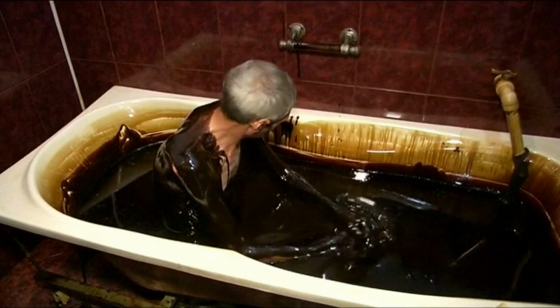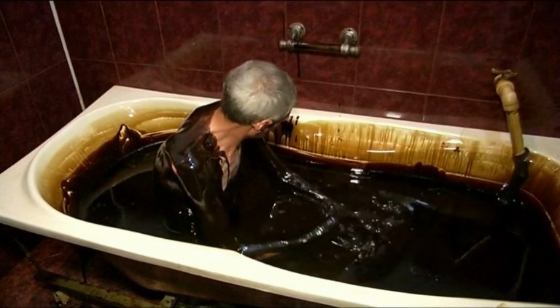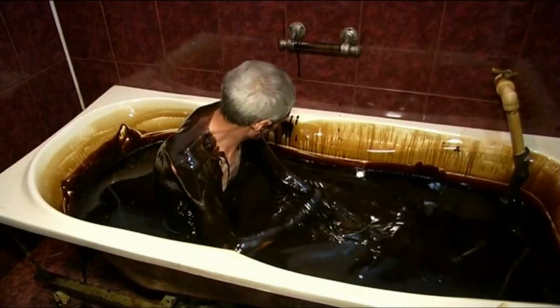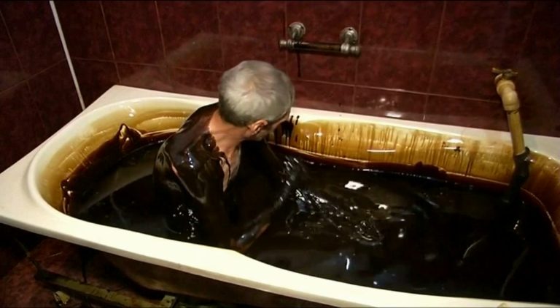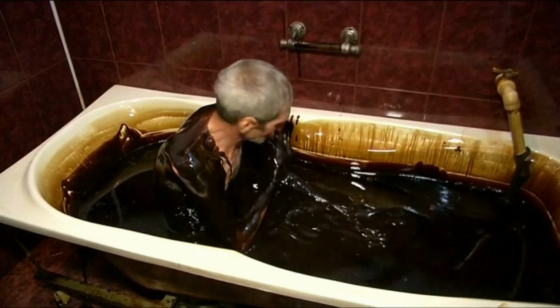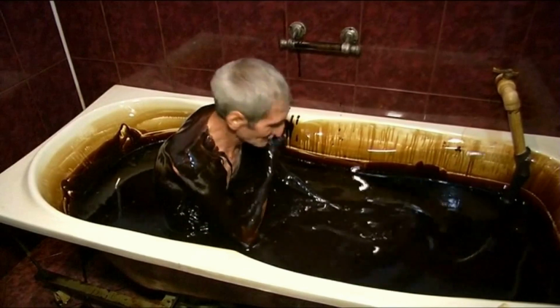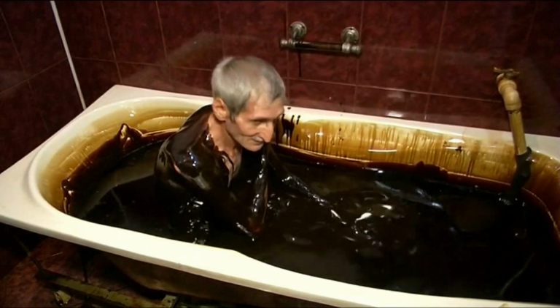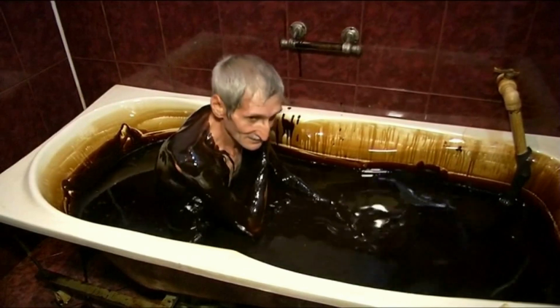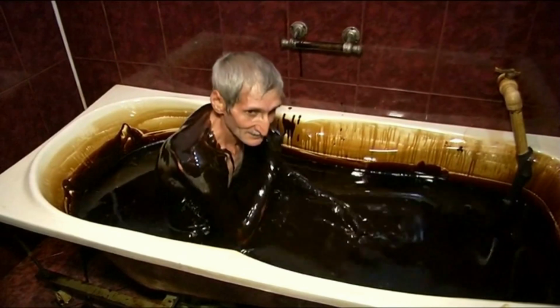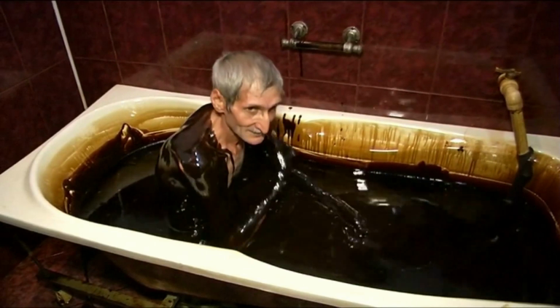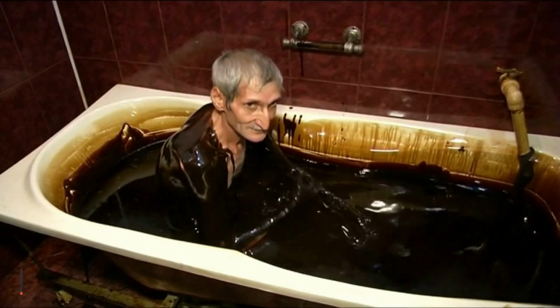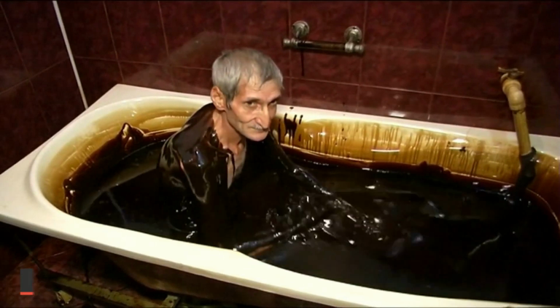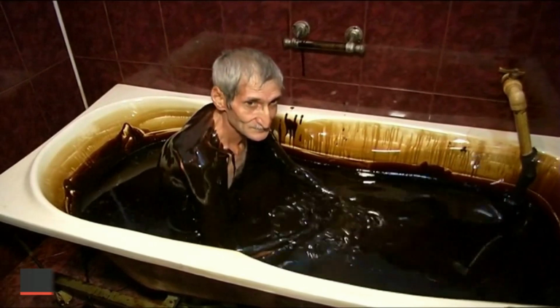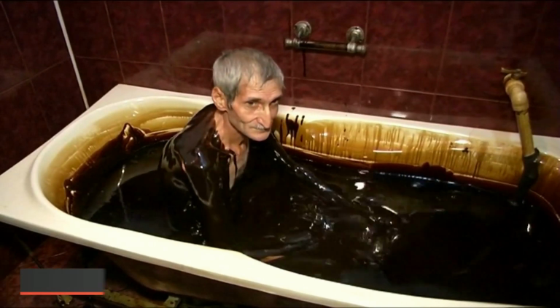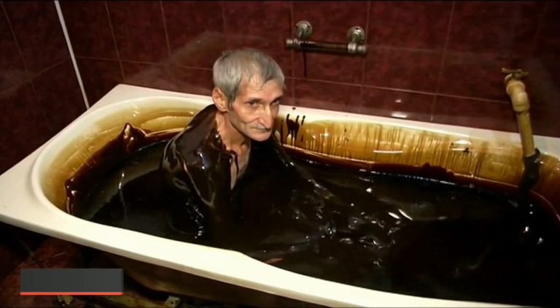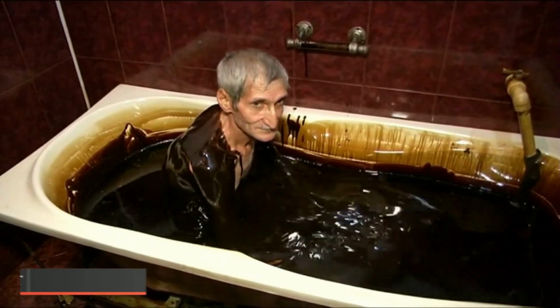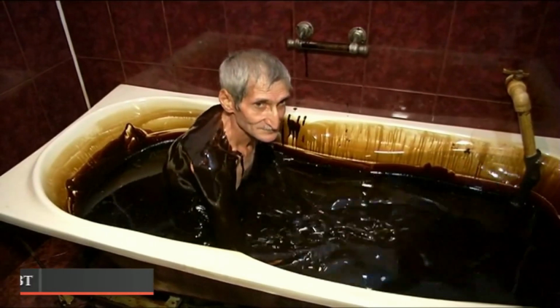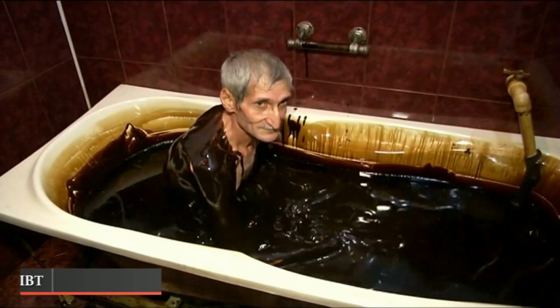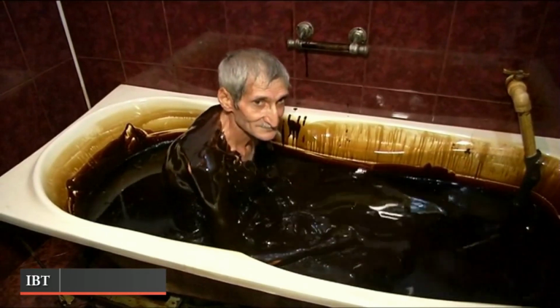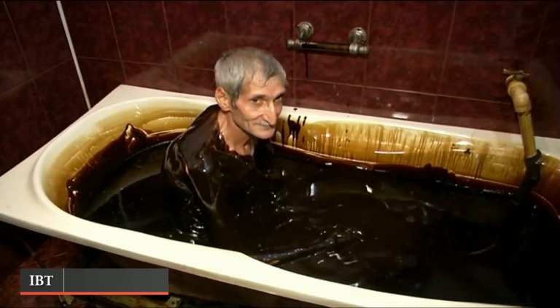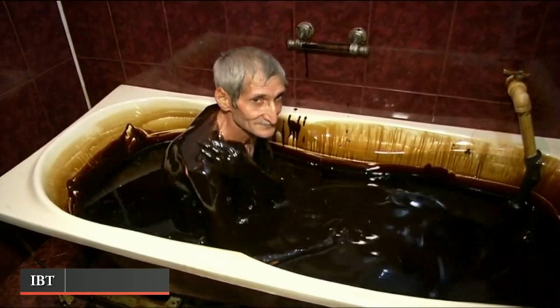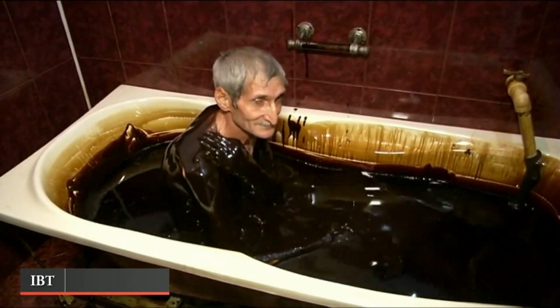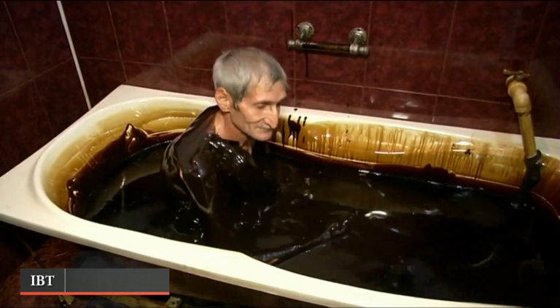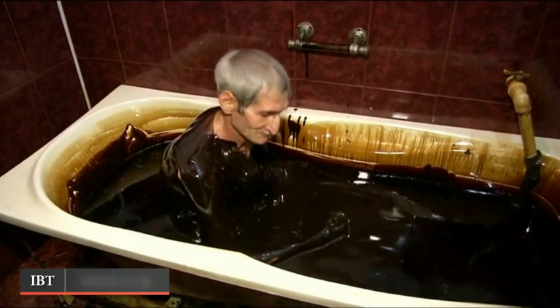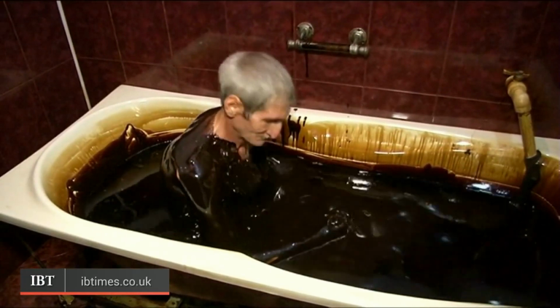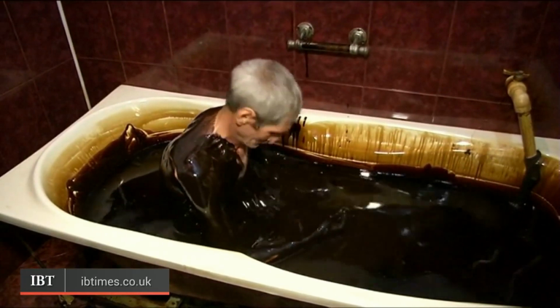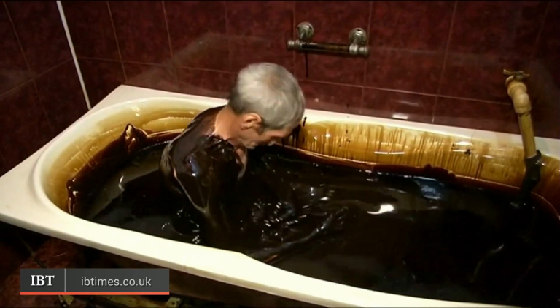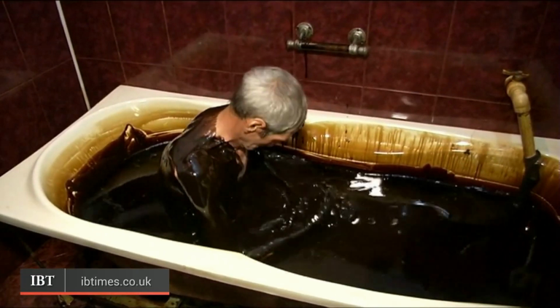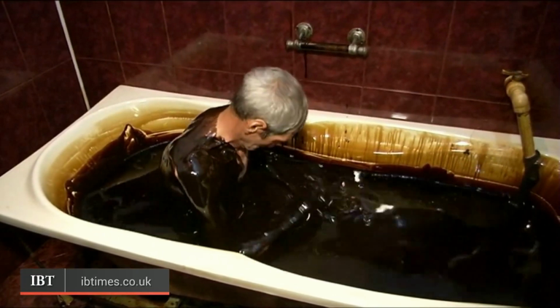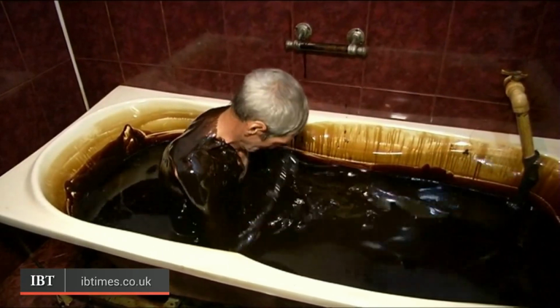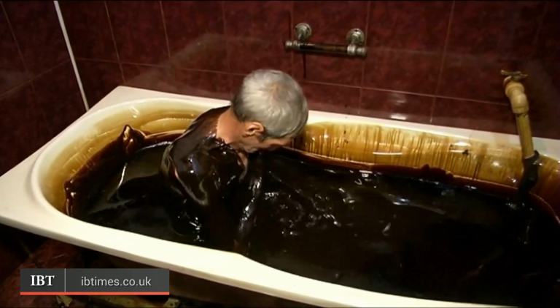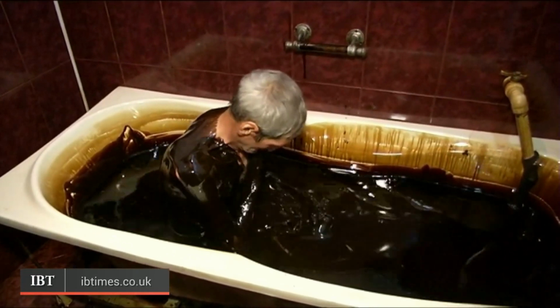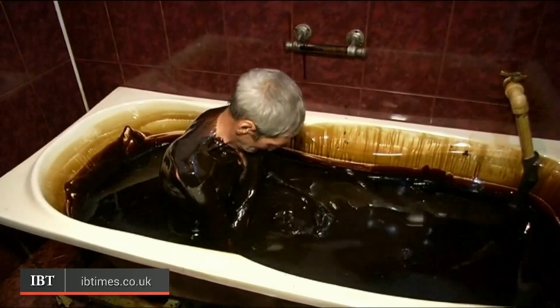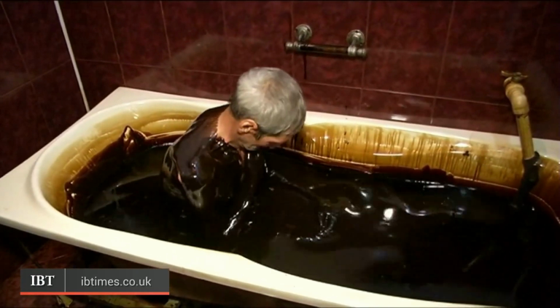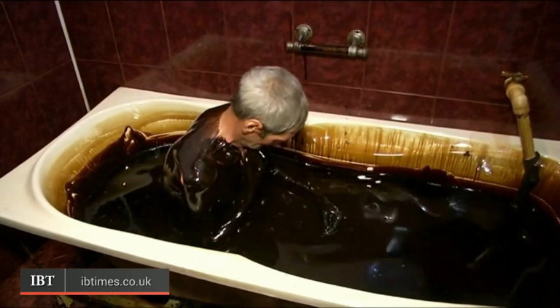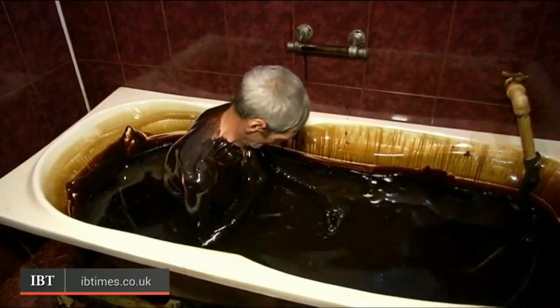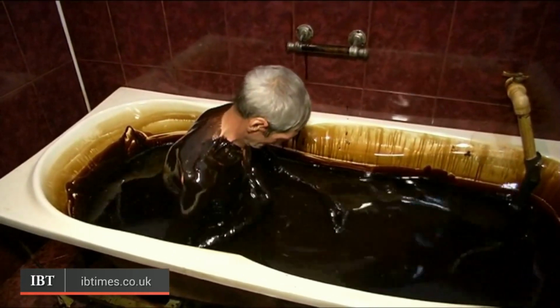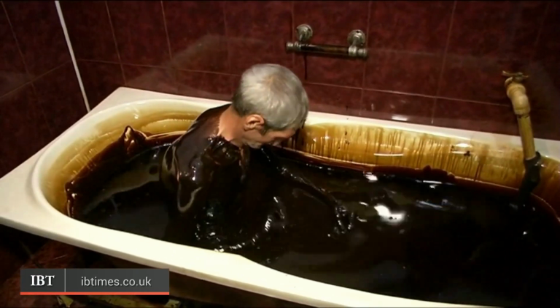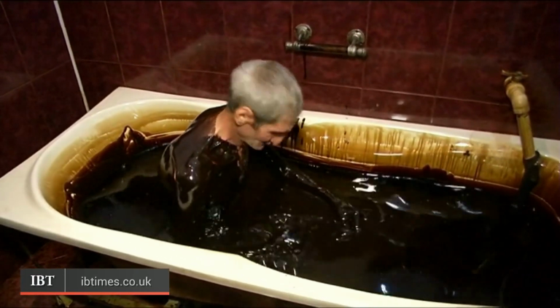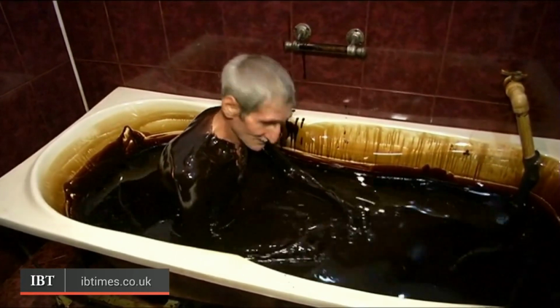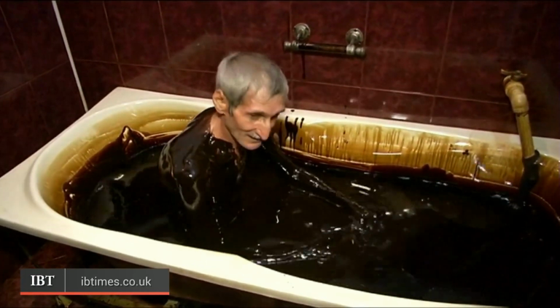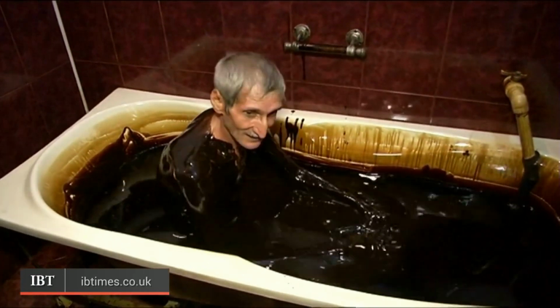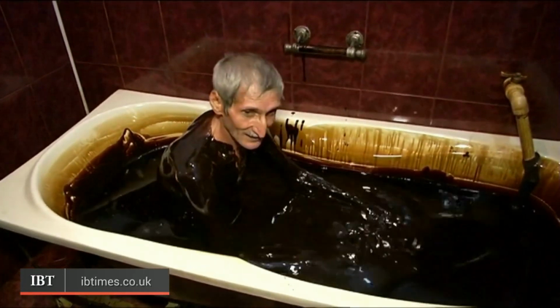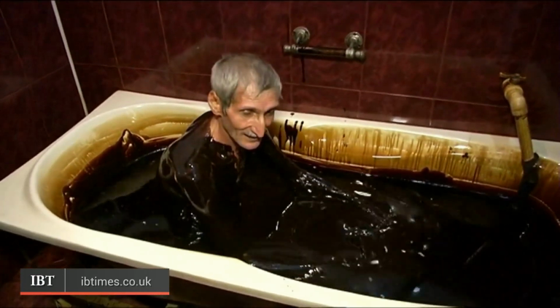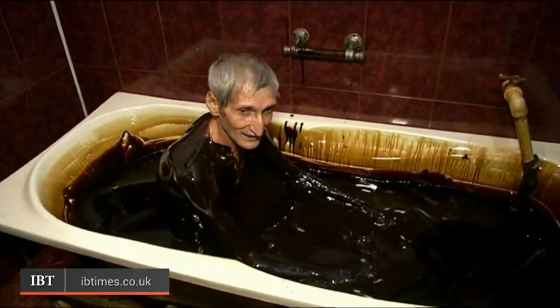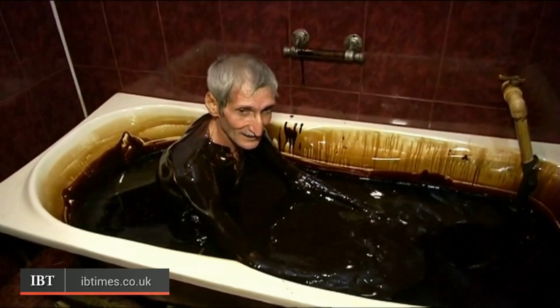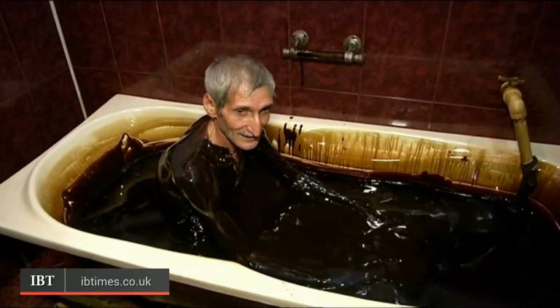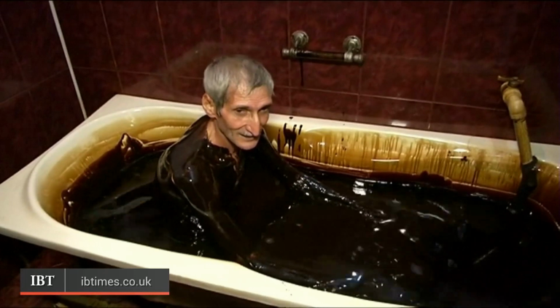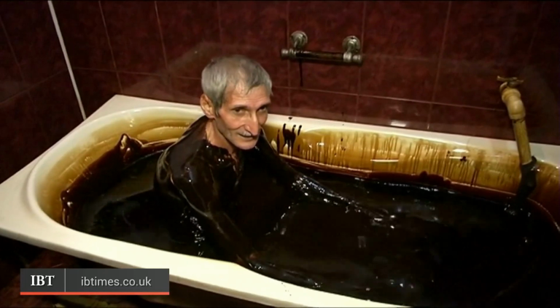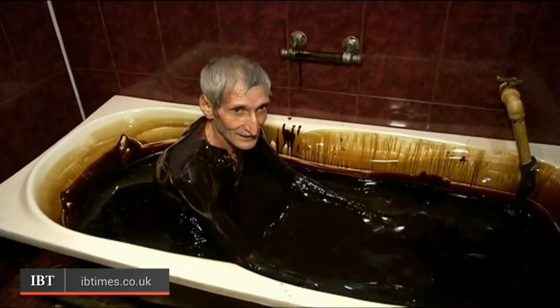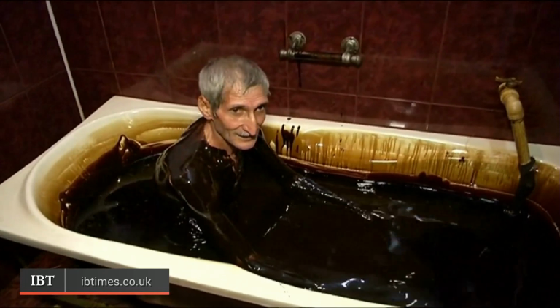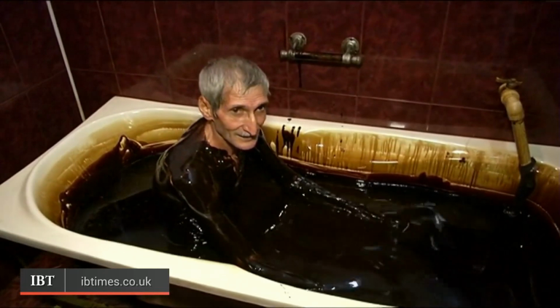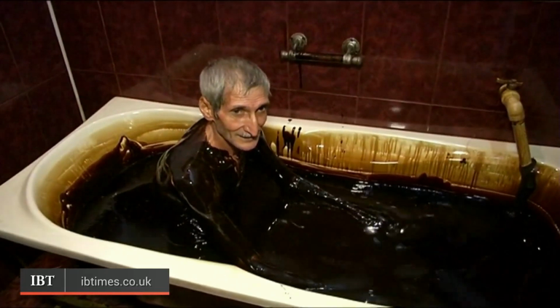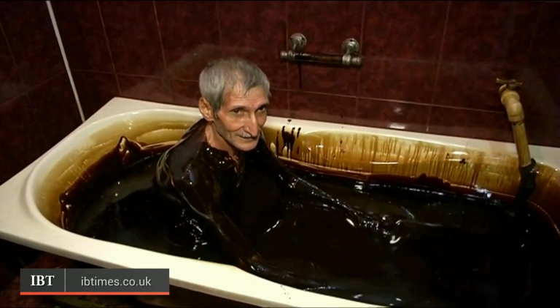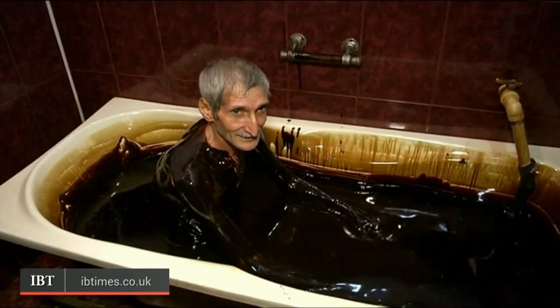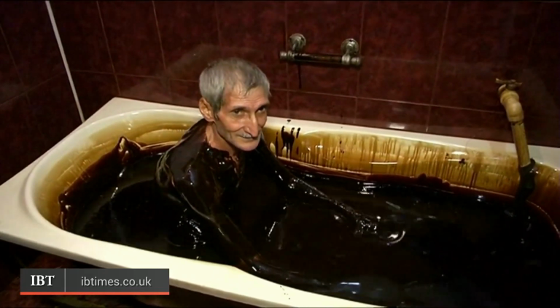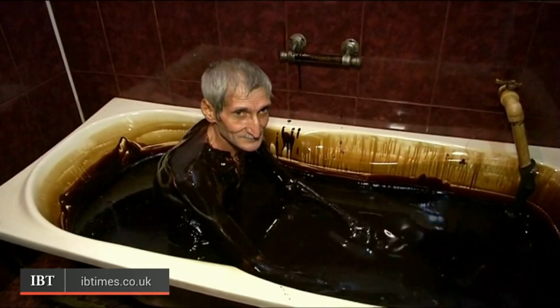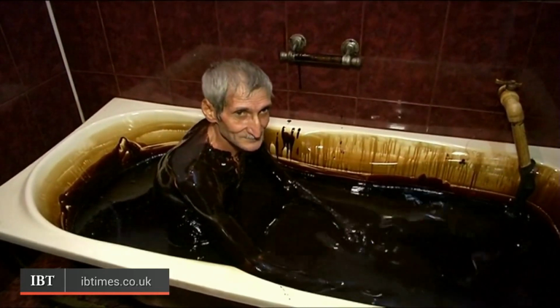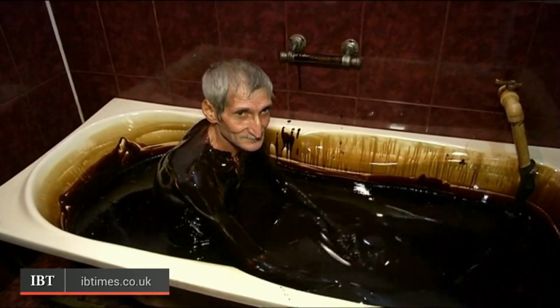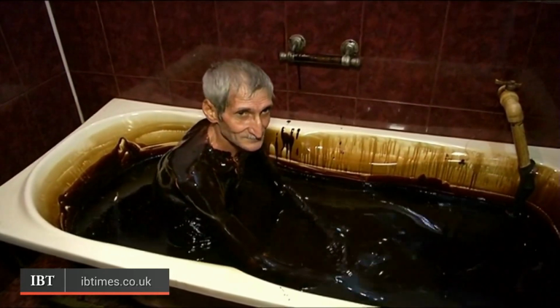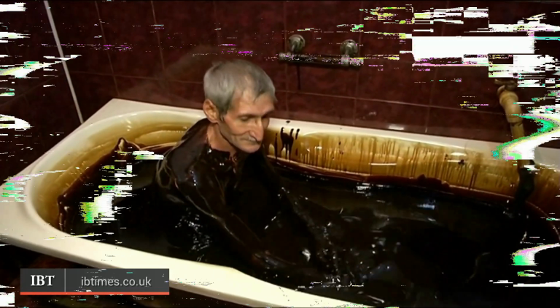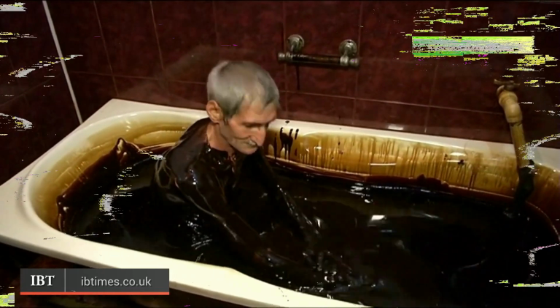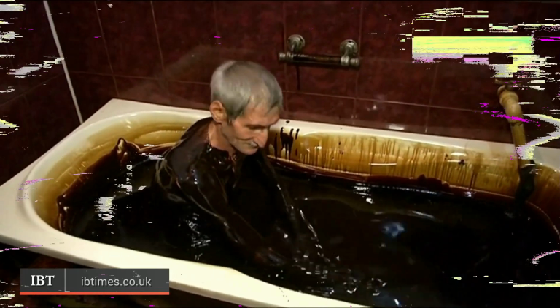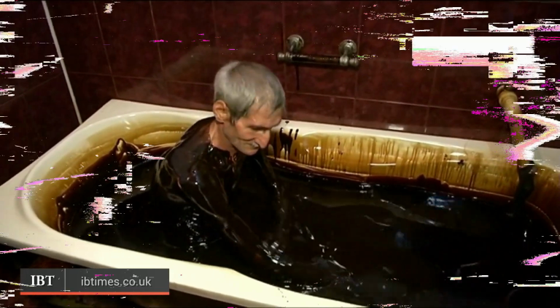Oil. It's one of the most important and precious natural resources on the planet. But would you ever take a bath in it?